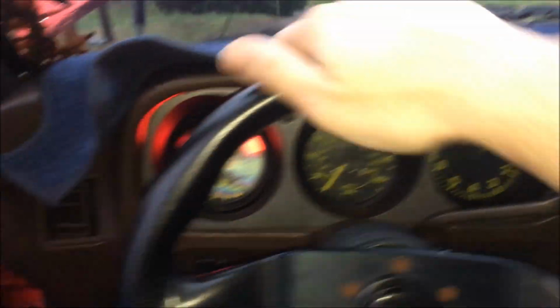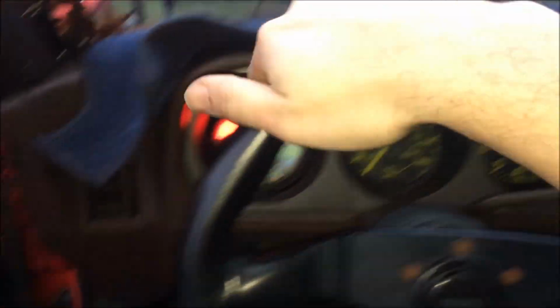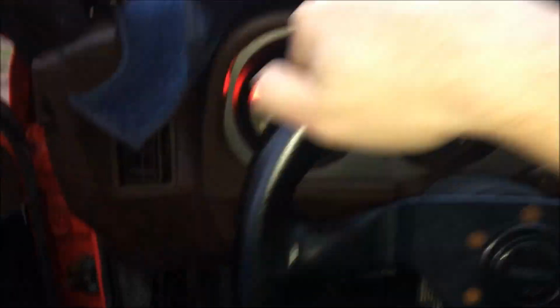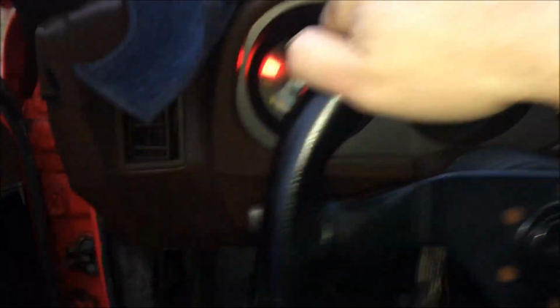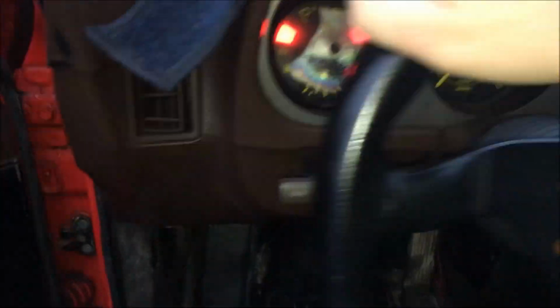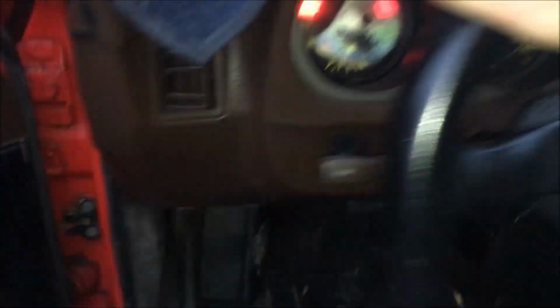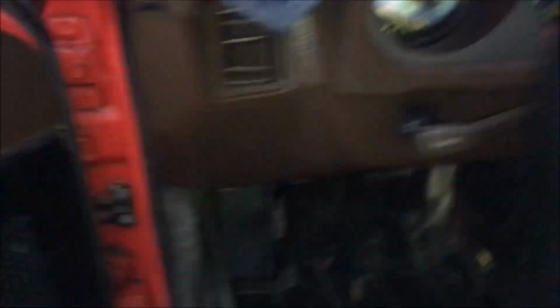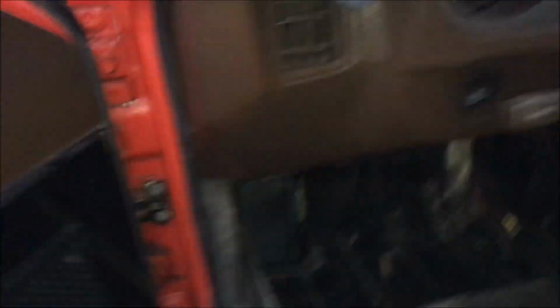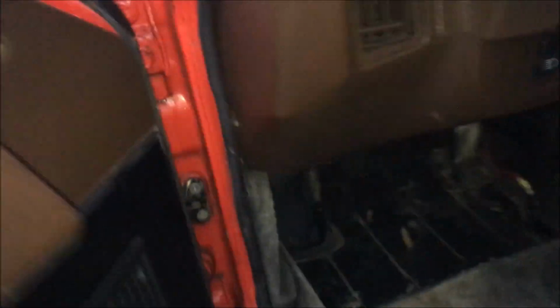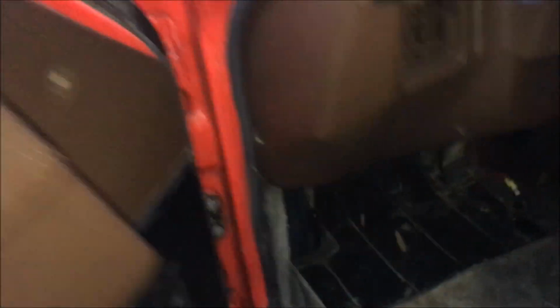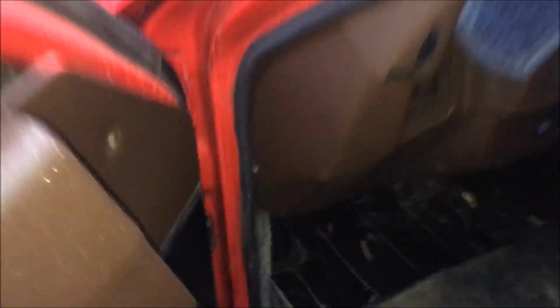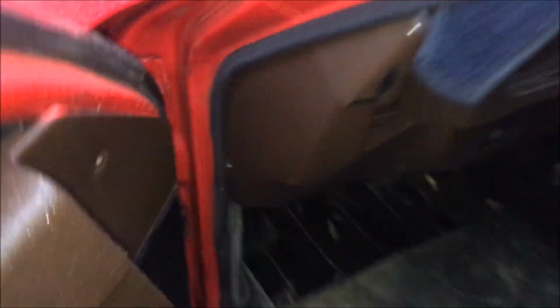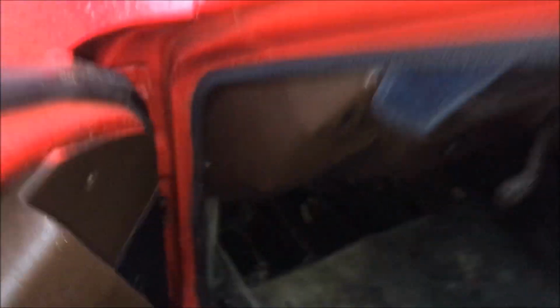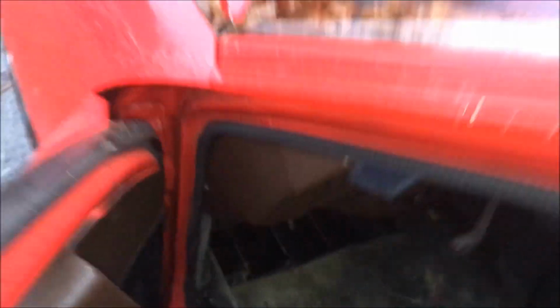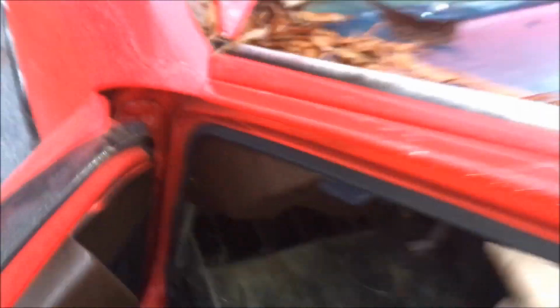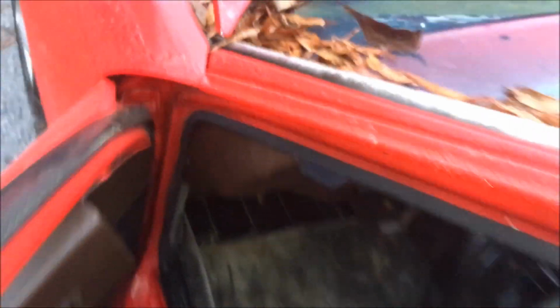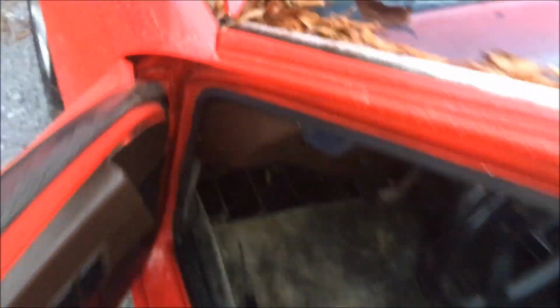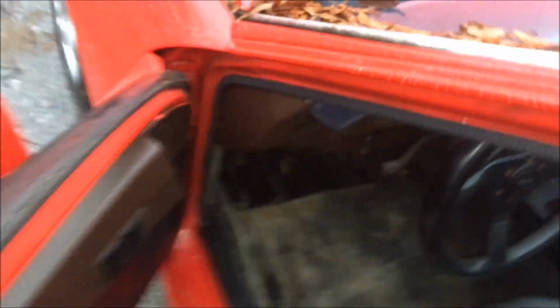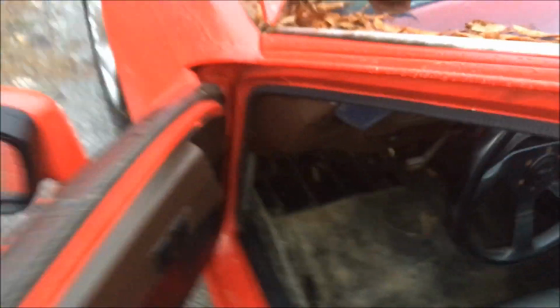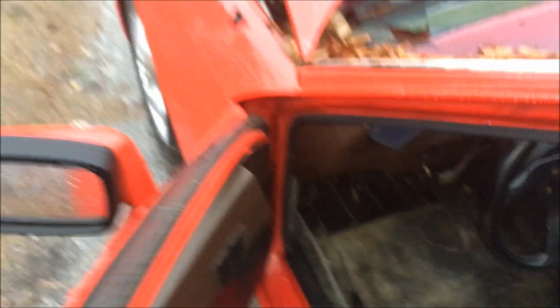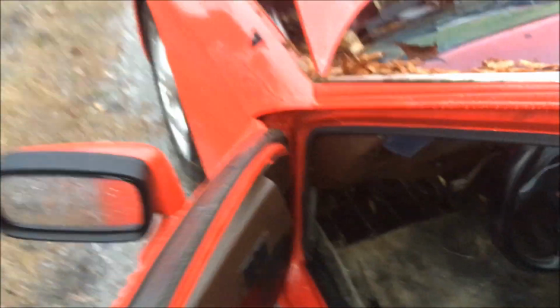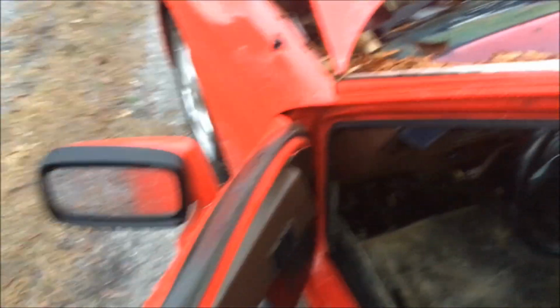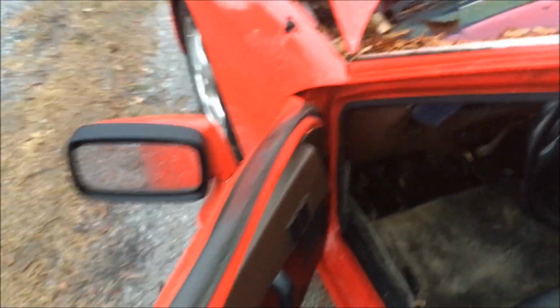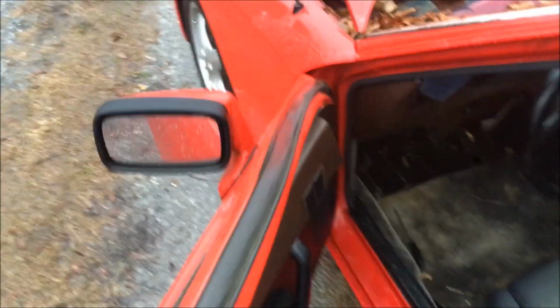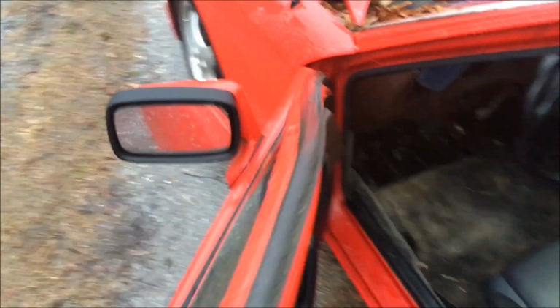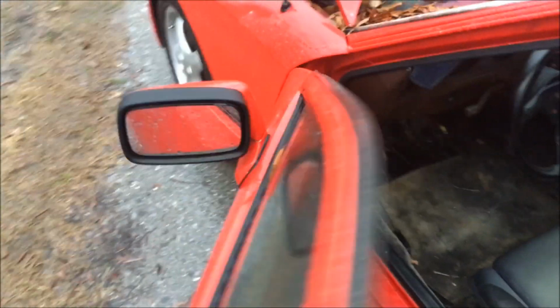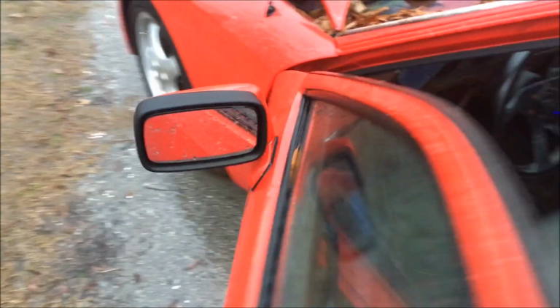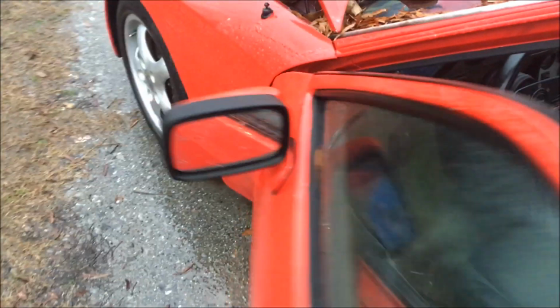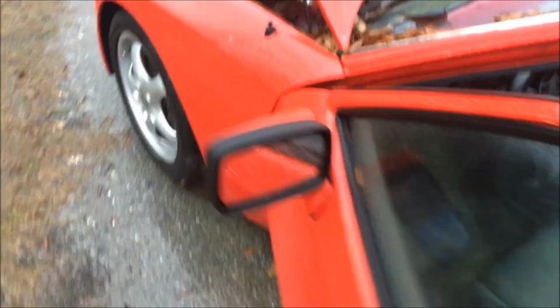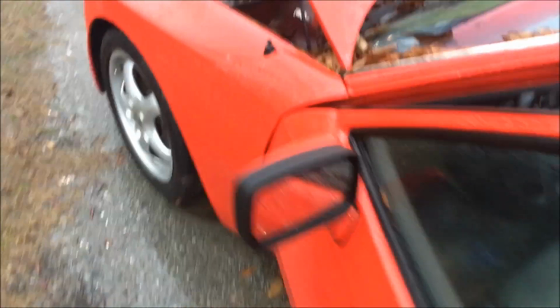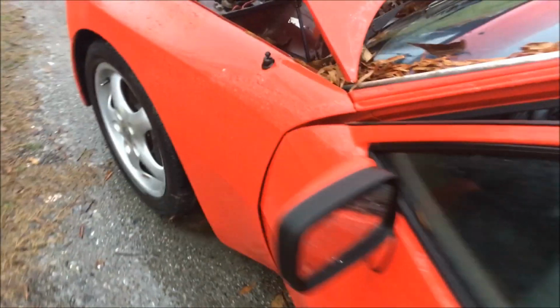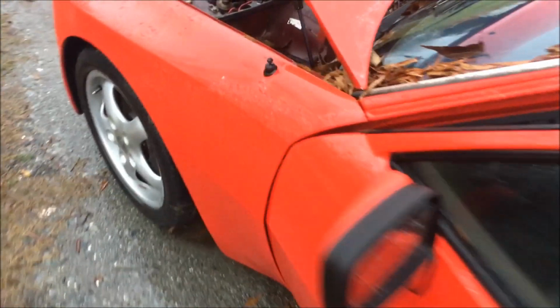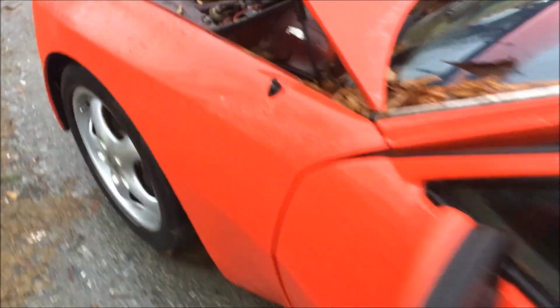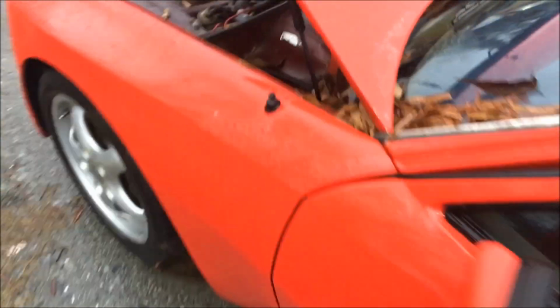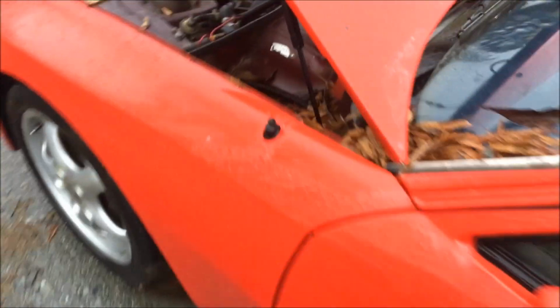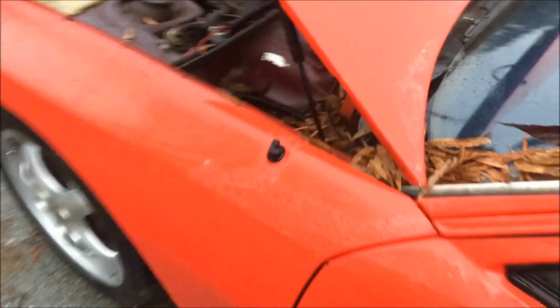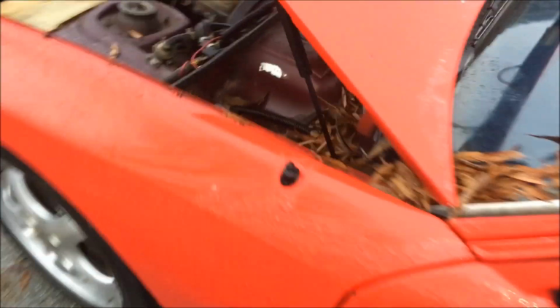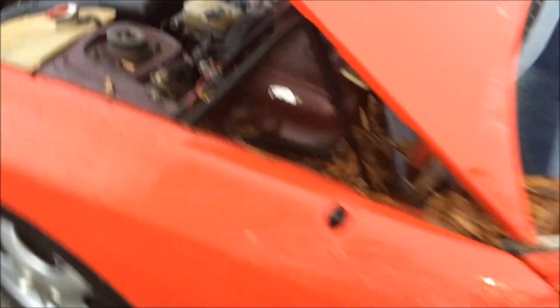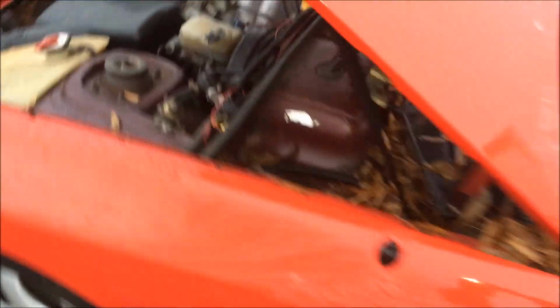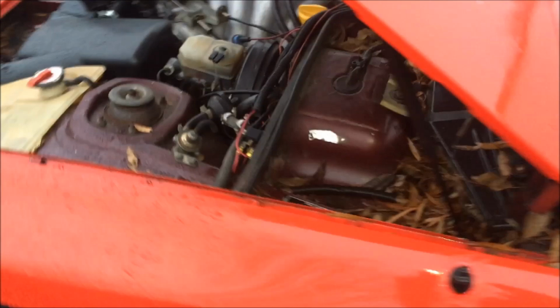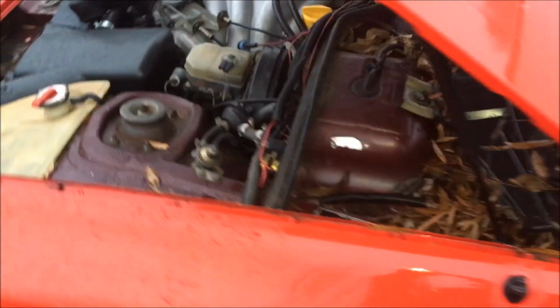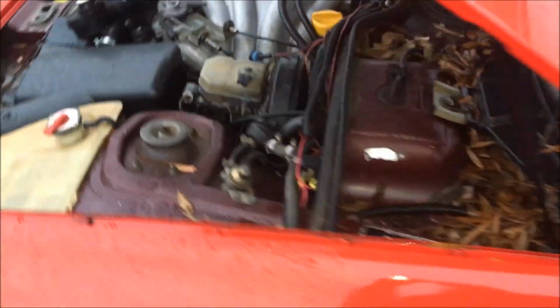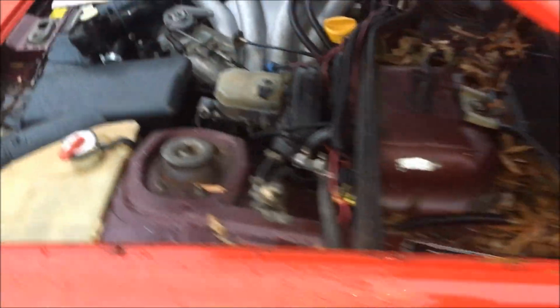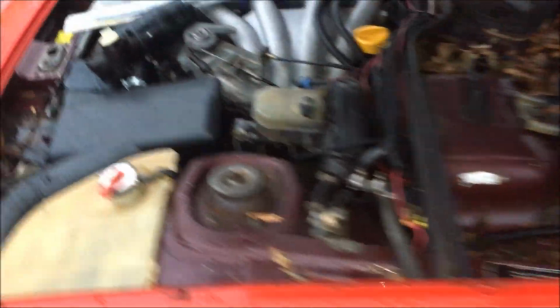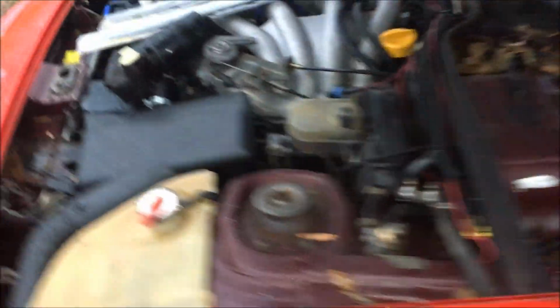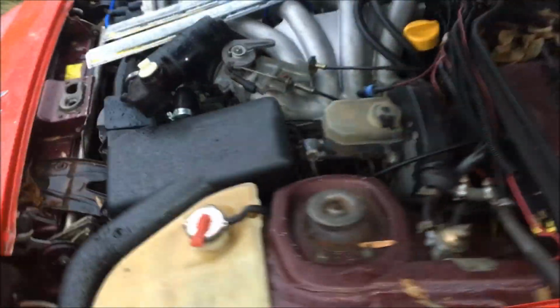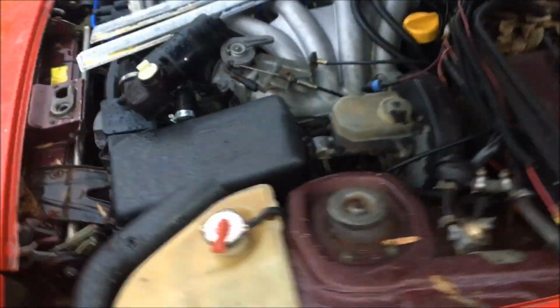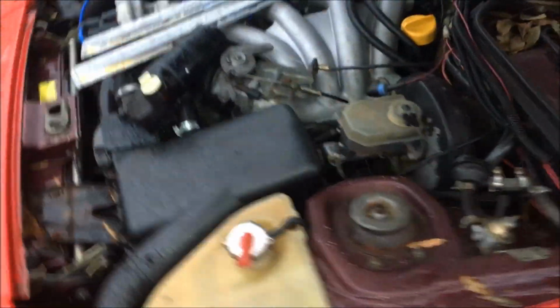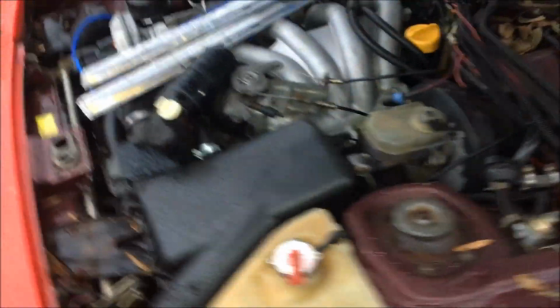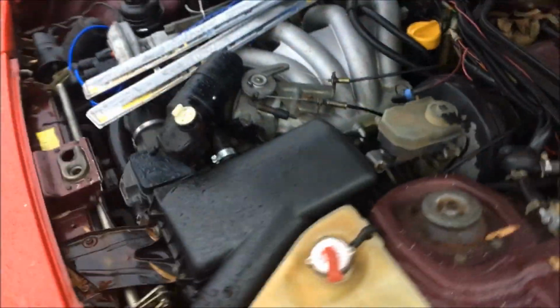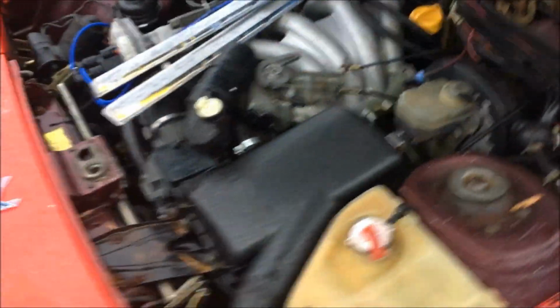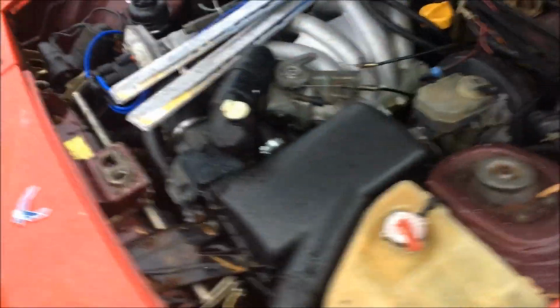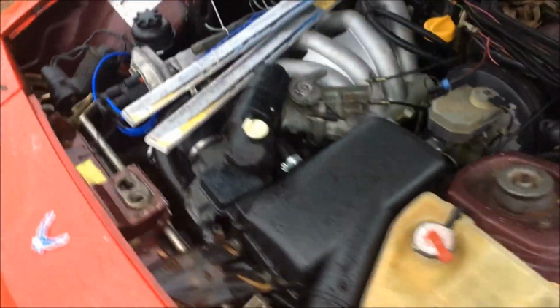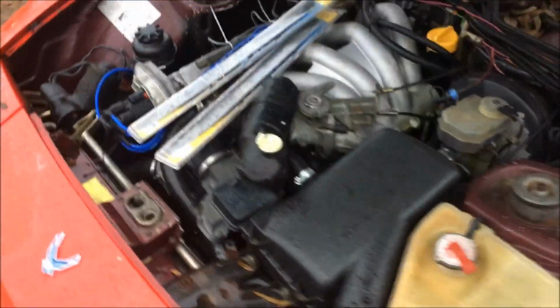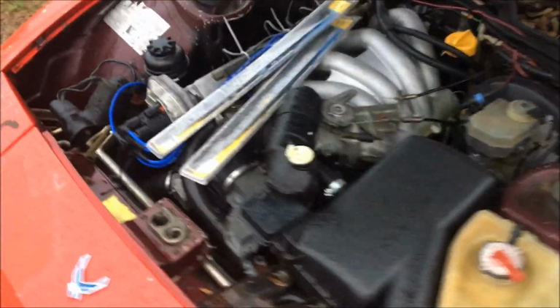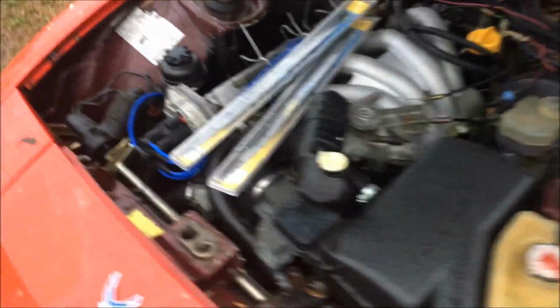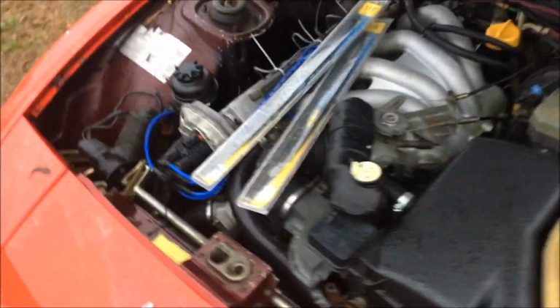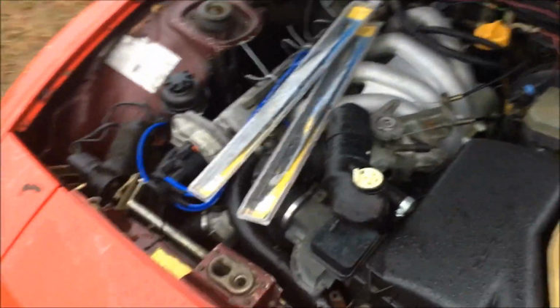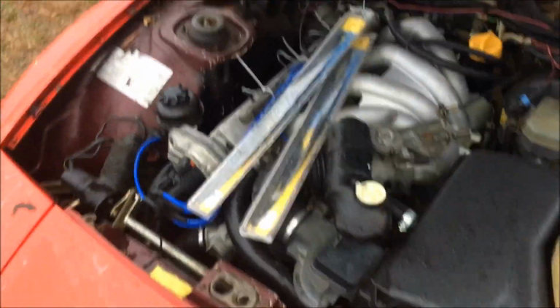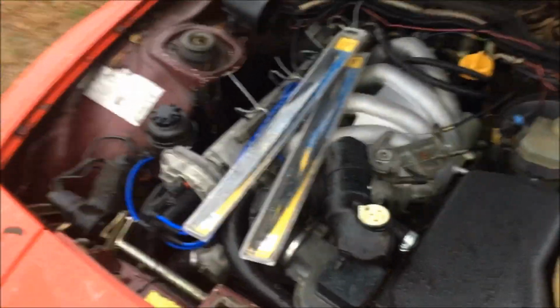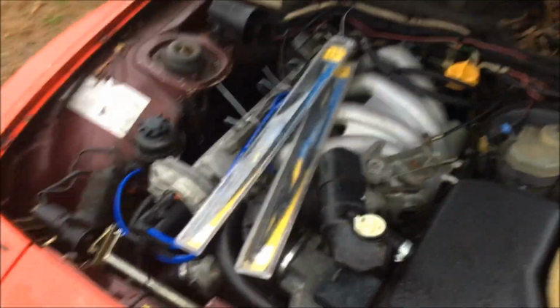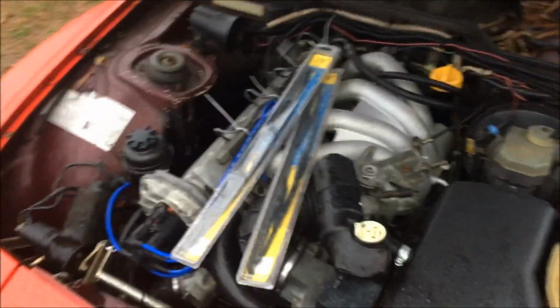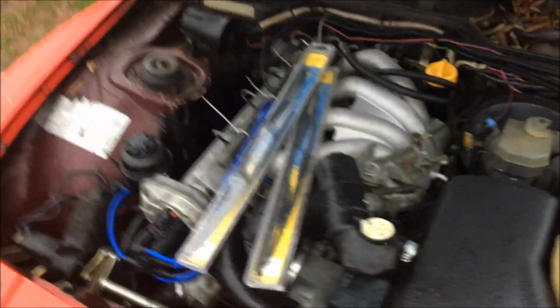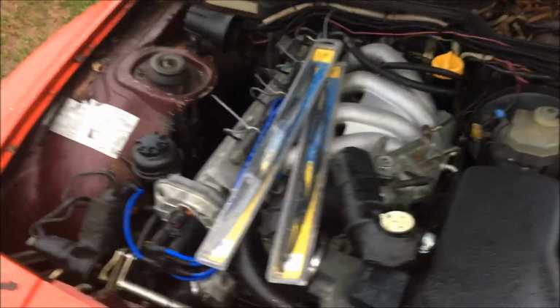The last thing I need to do is just install these new wiper blades and this car will be done.